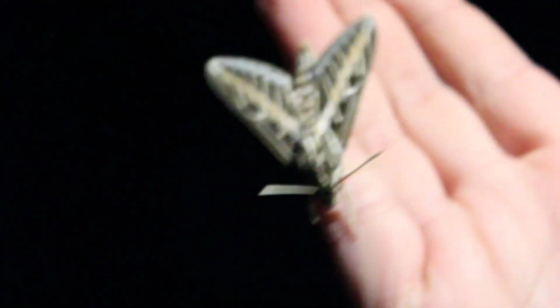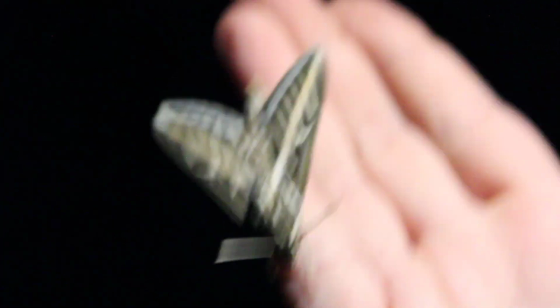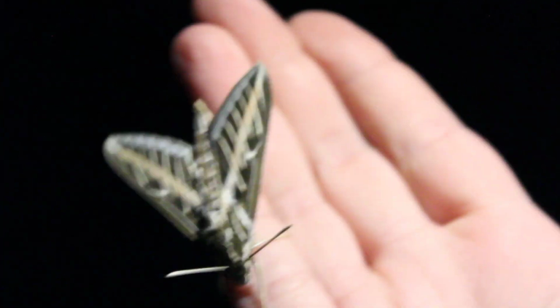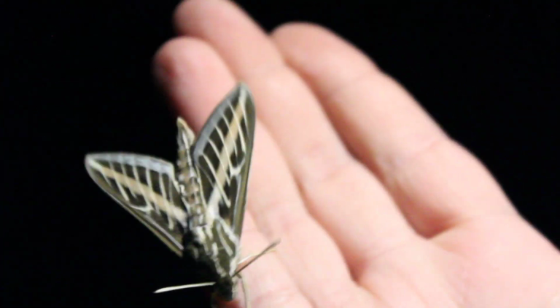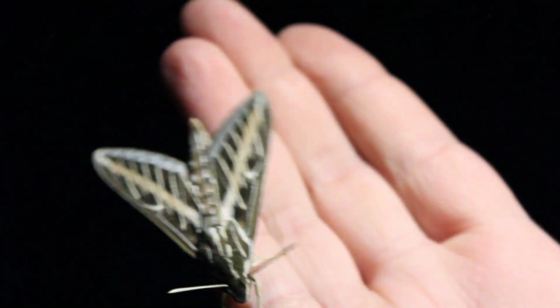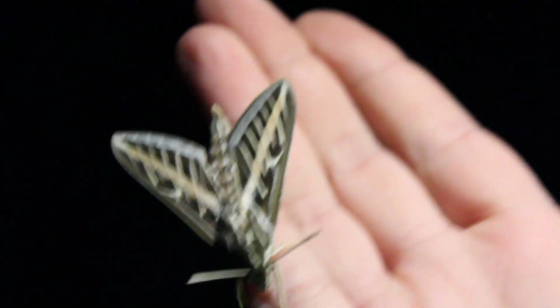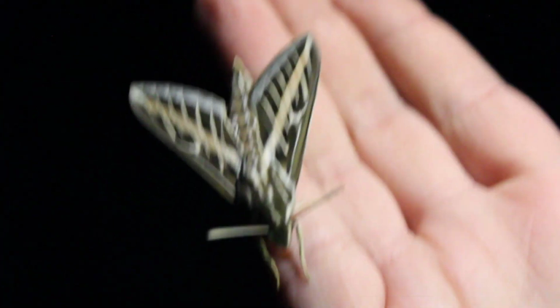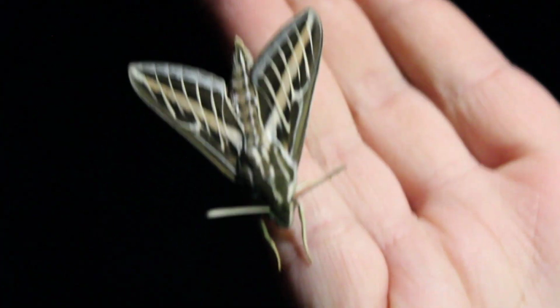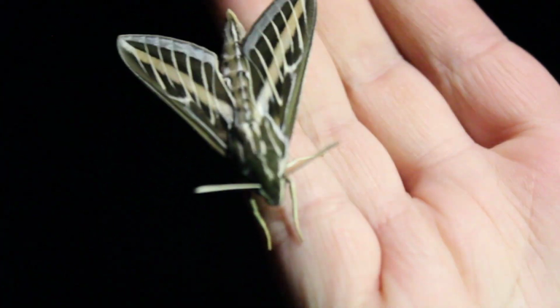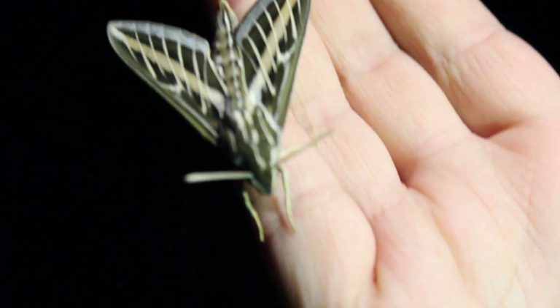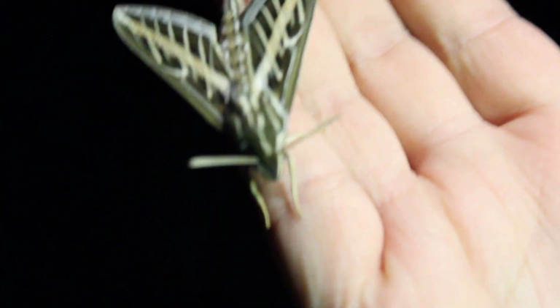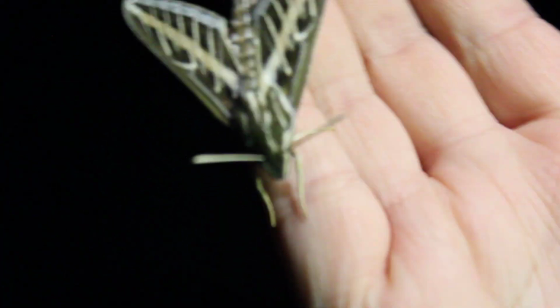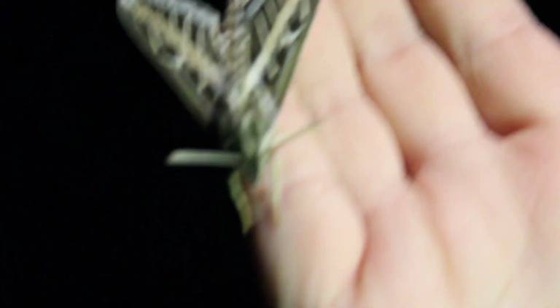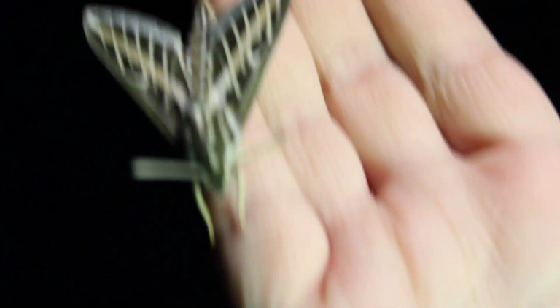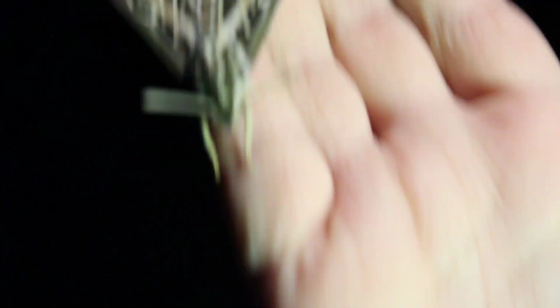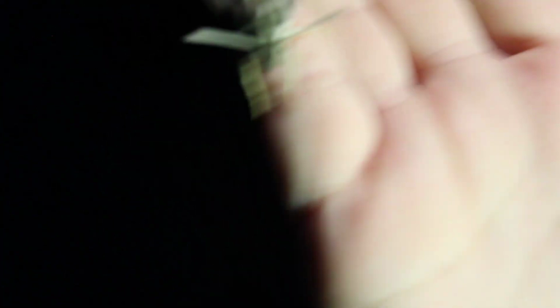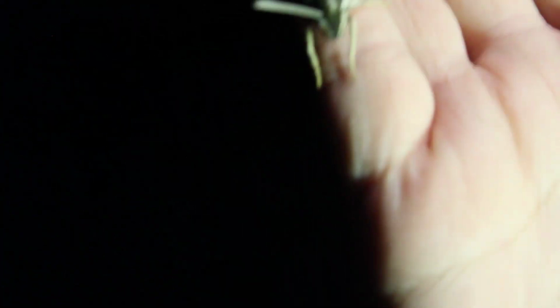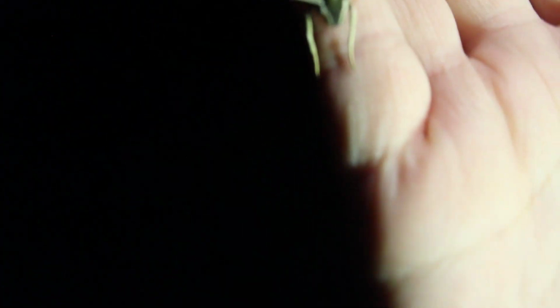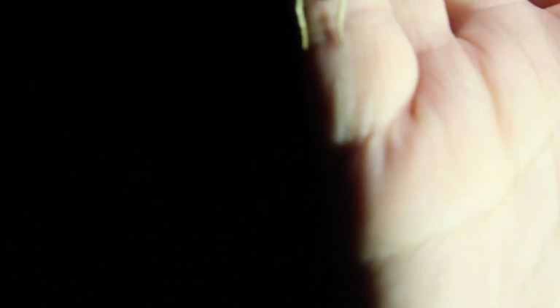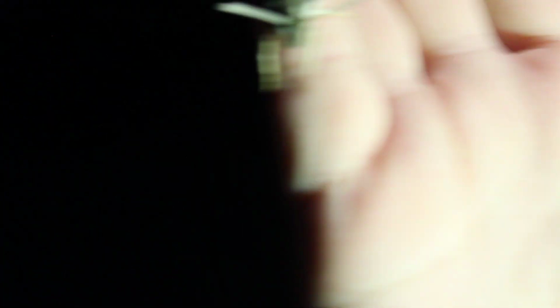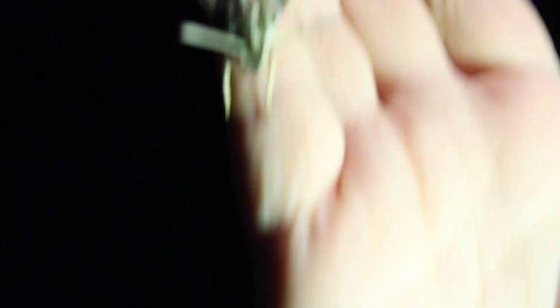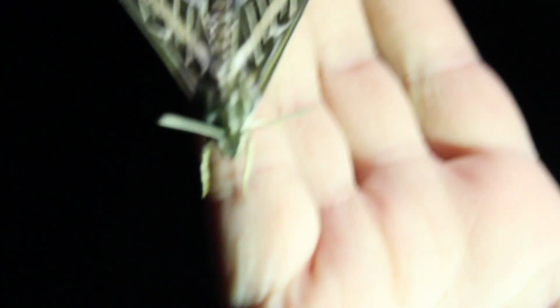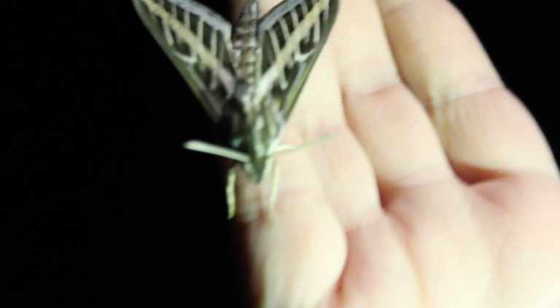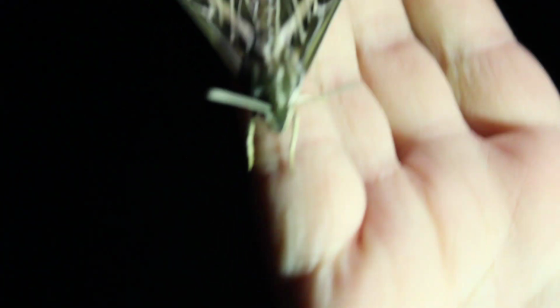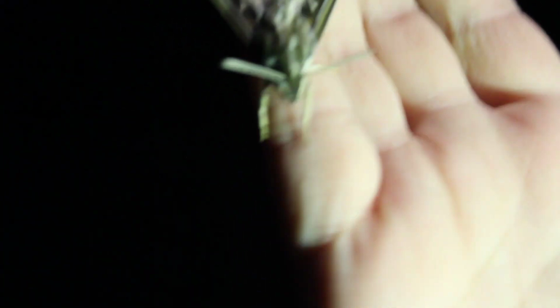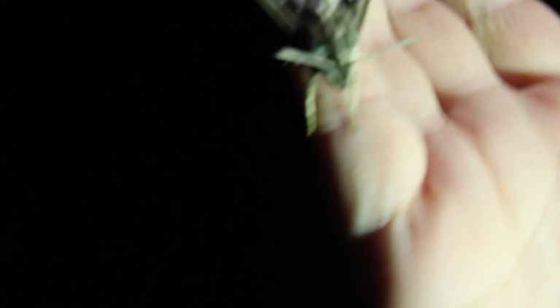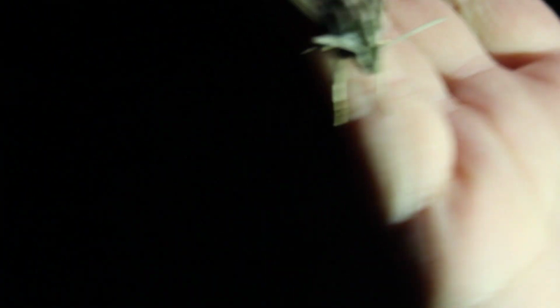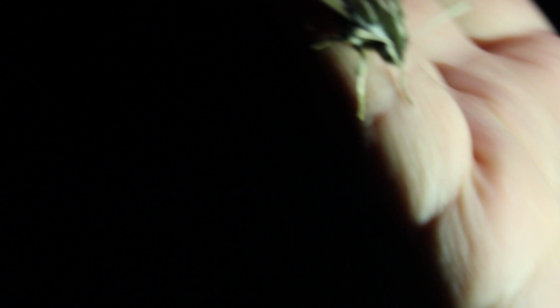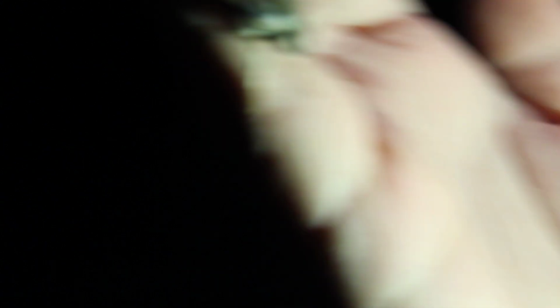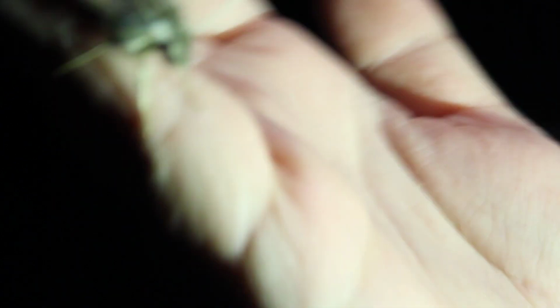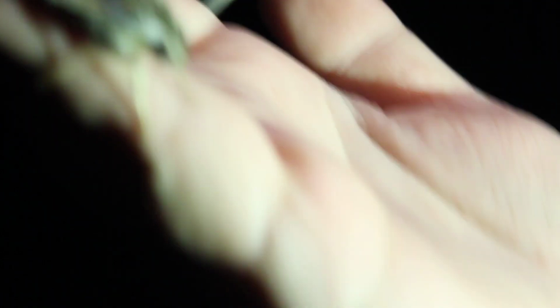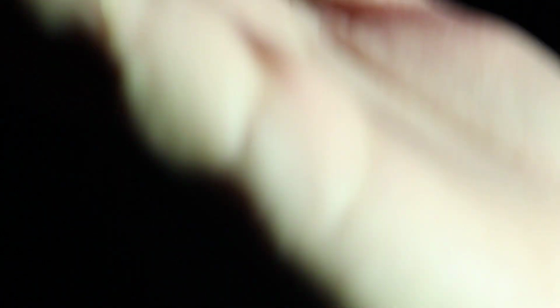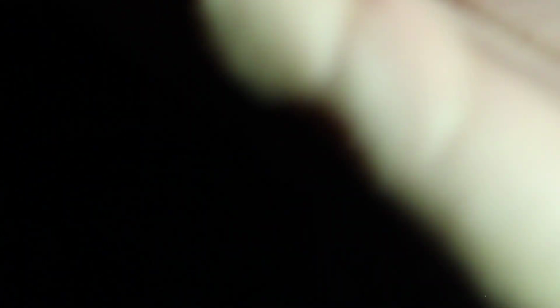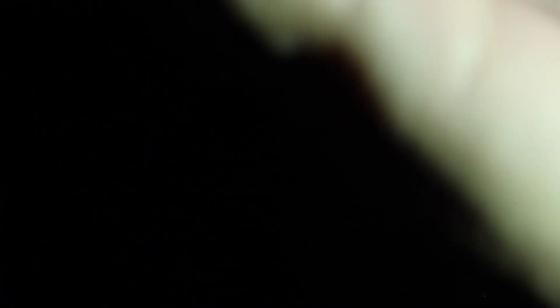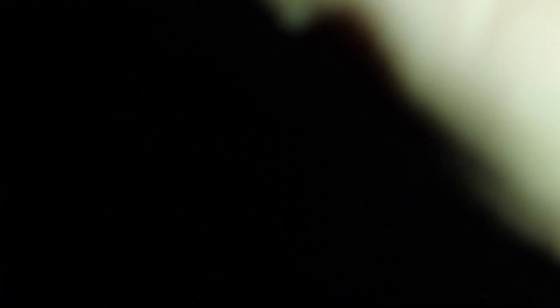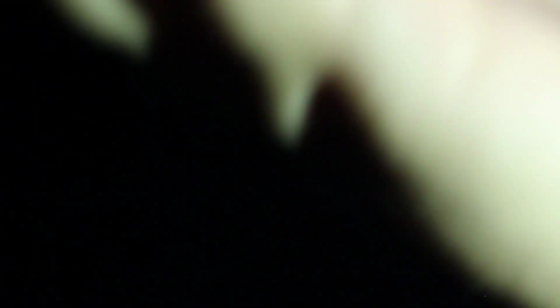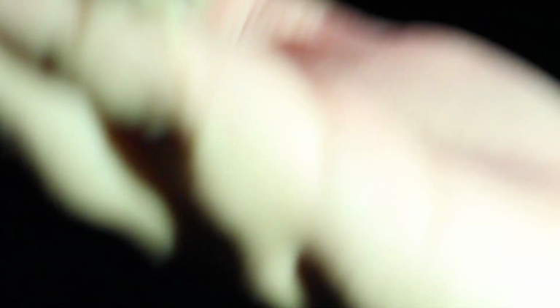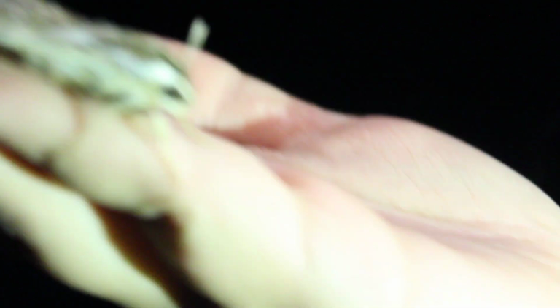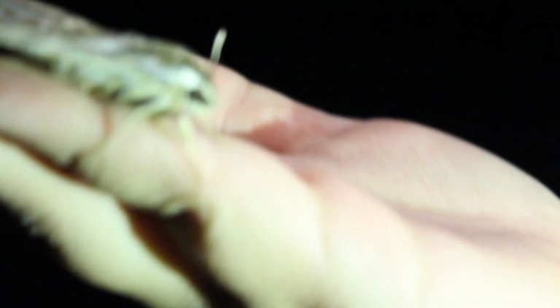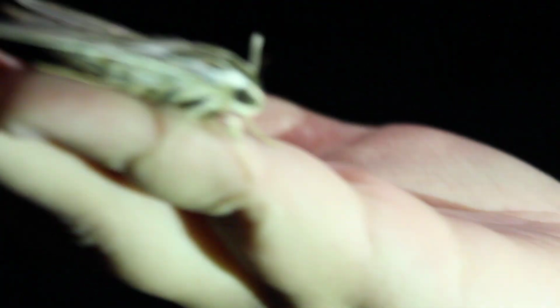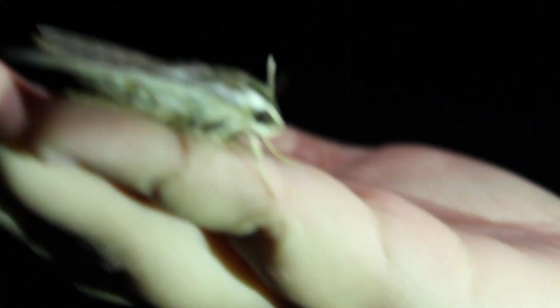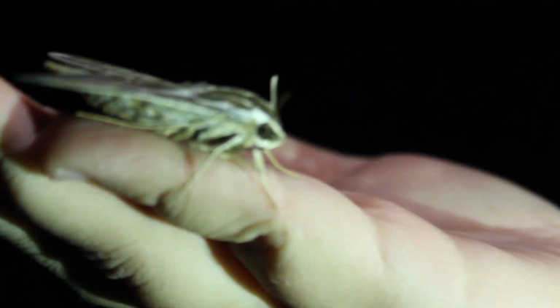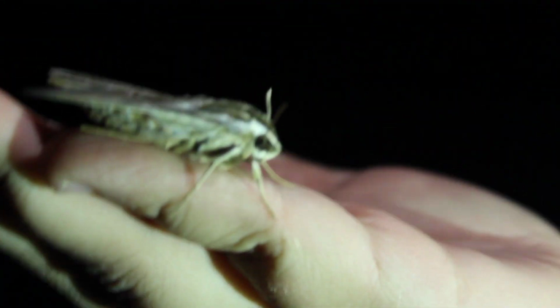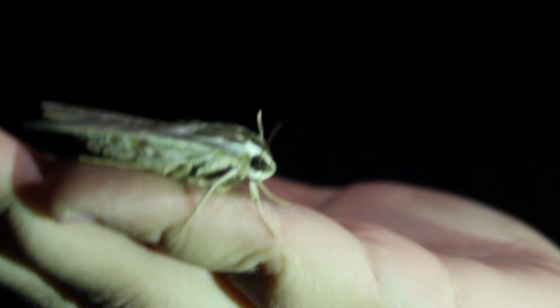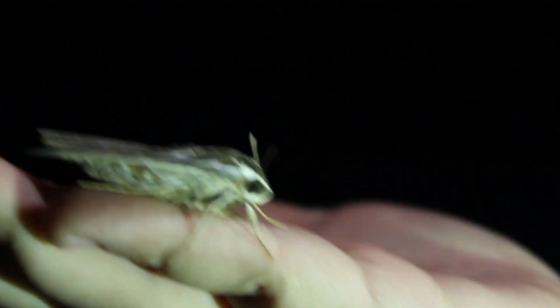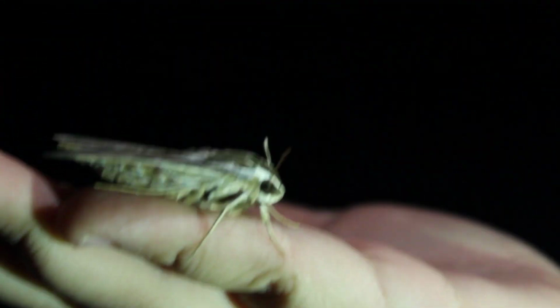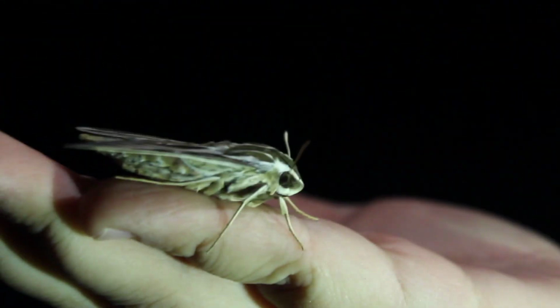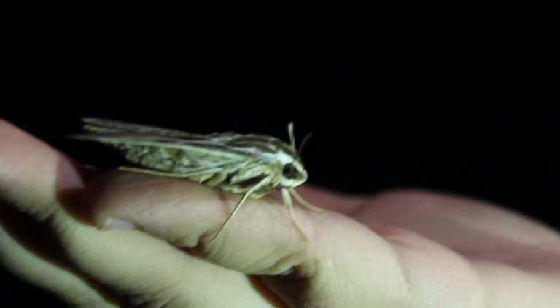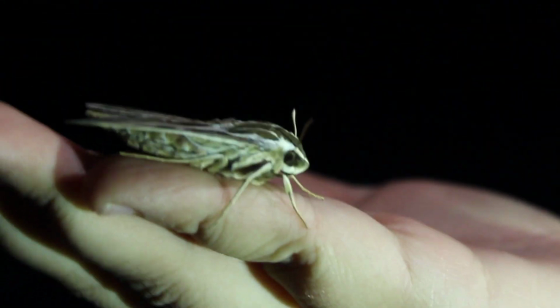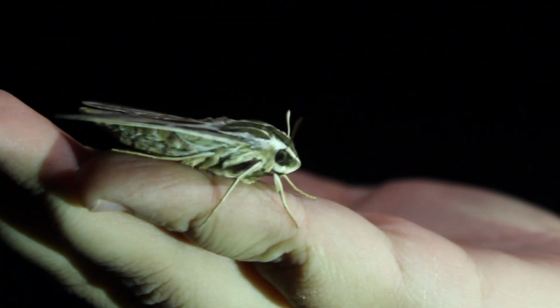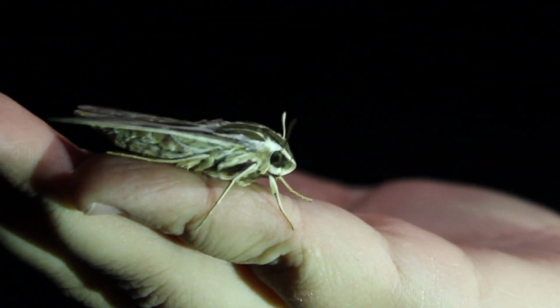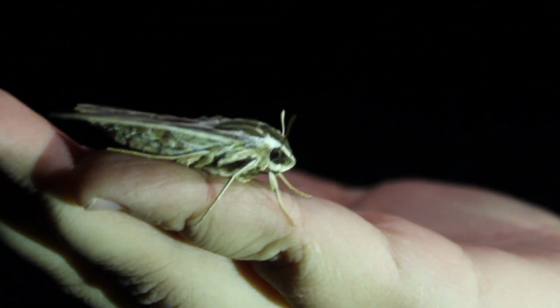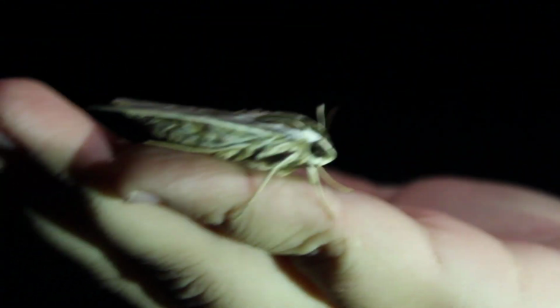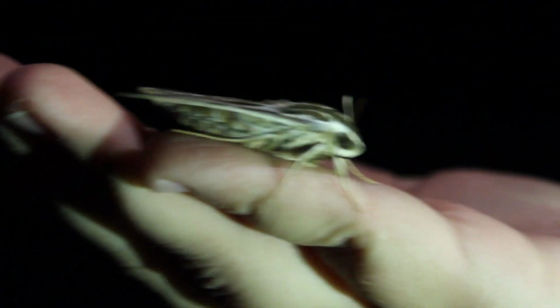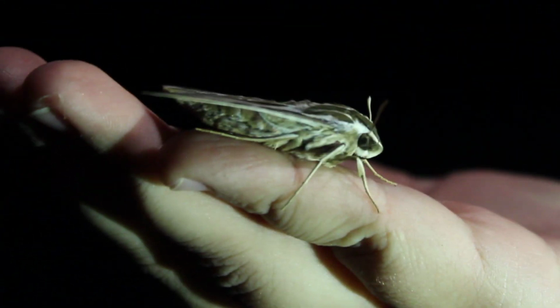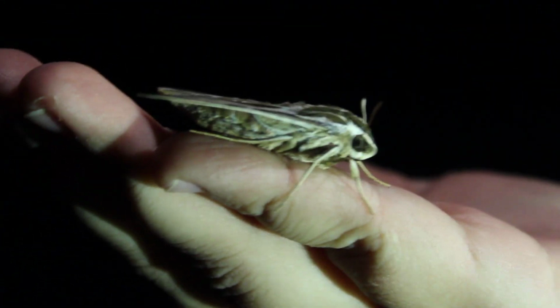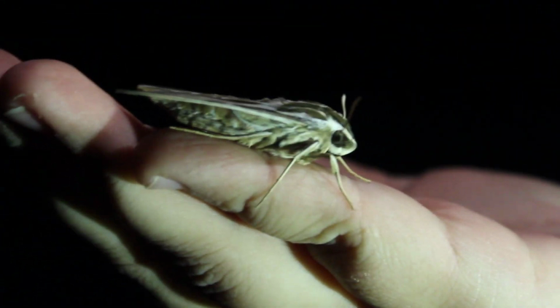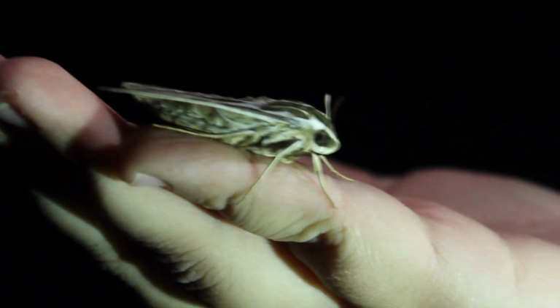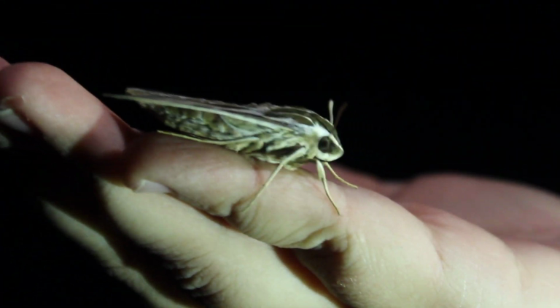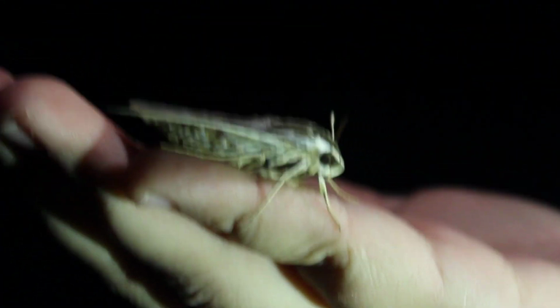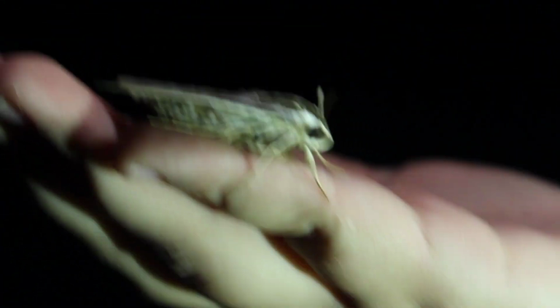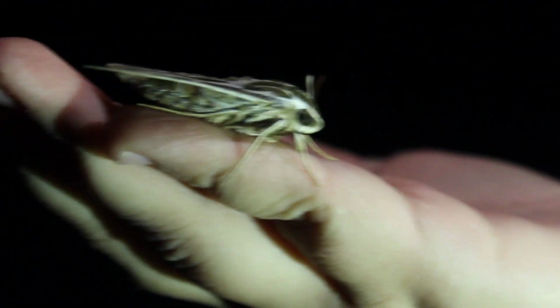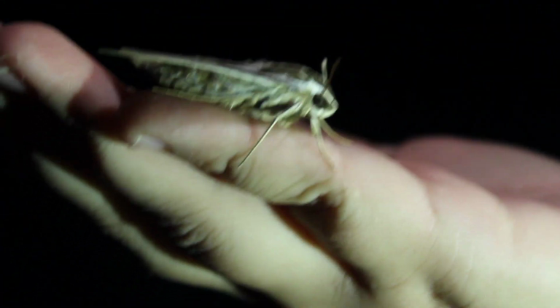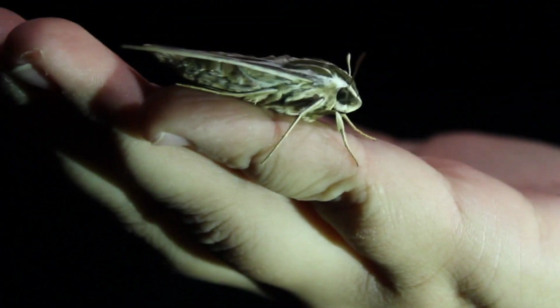Do you see his eyes? You're moving too much. Oh yeah, look at him — they're so cool. Little beady eyes.